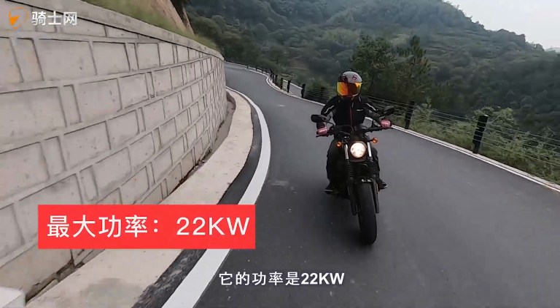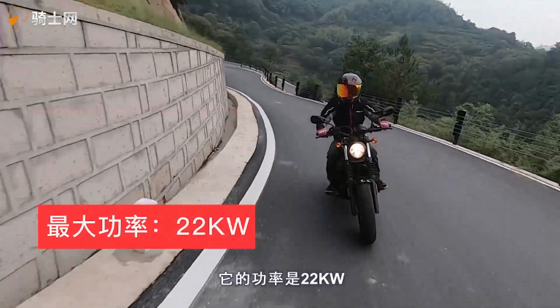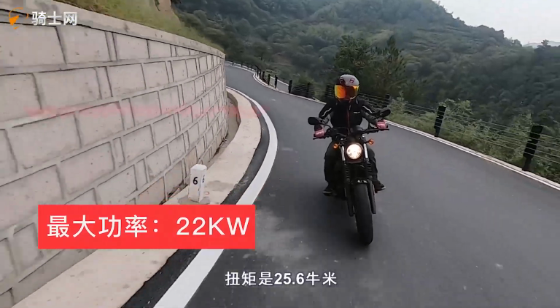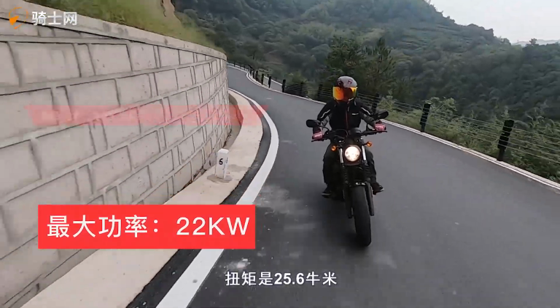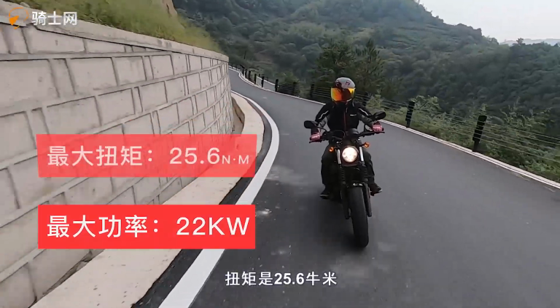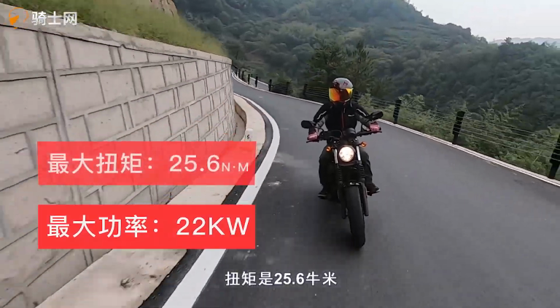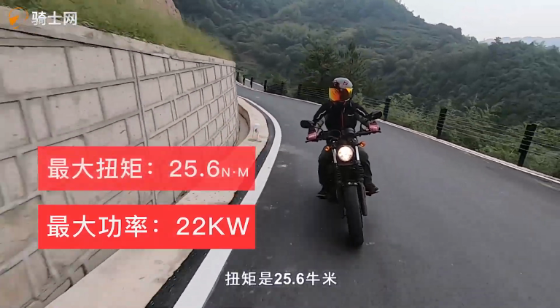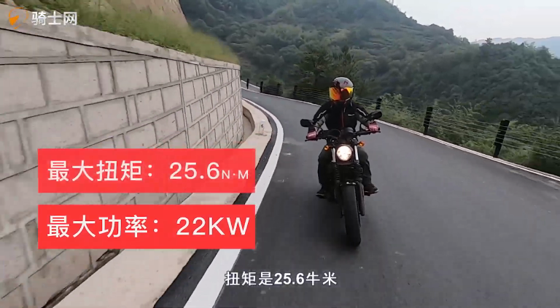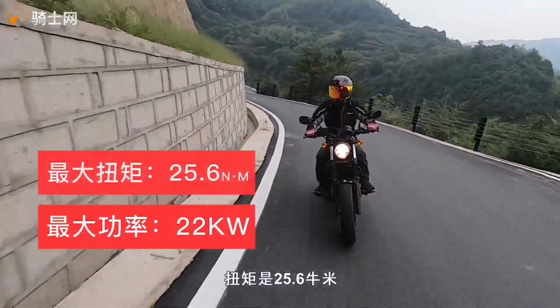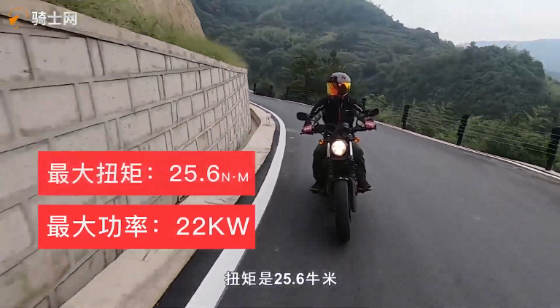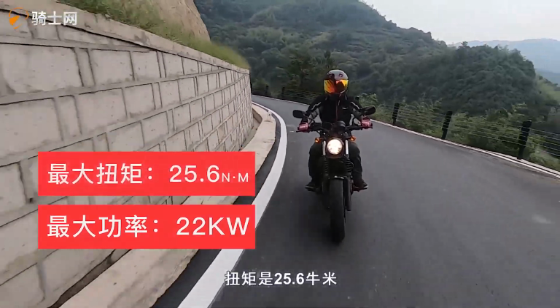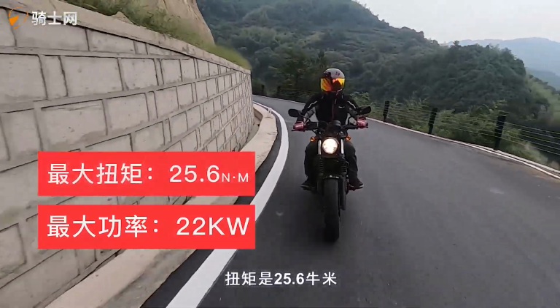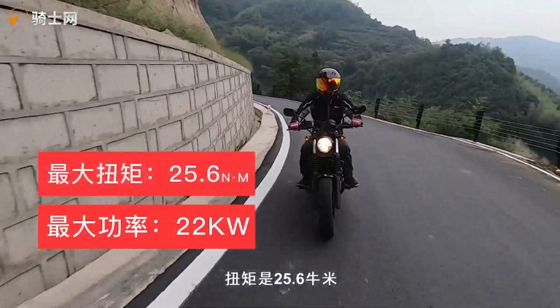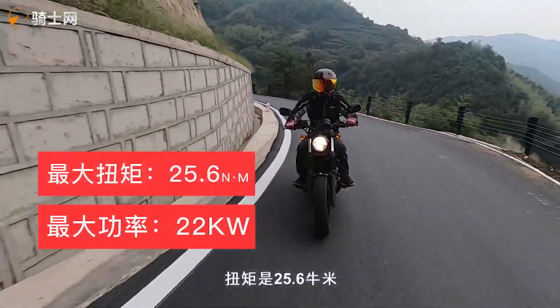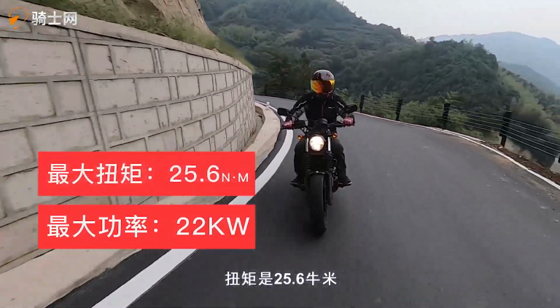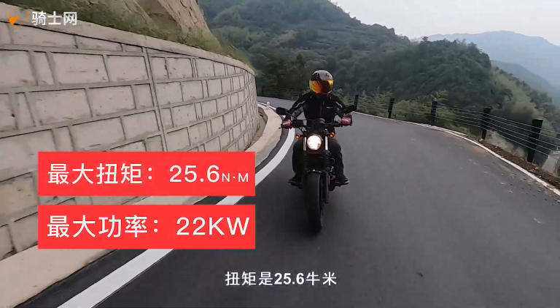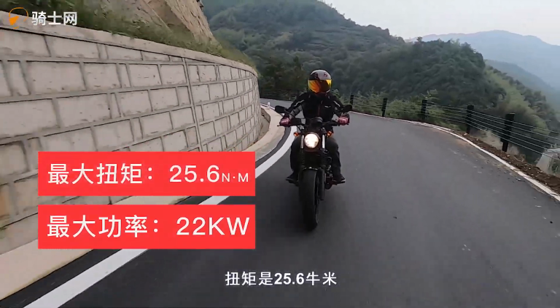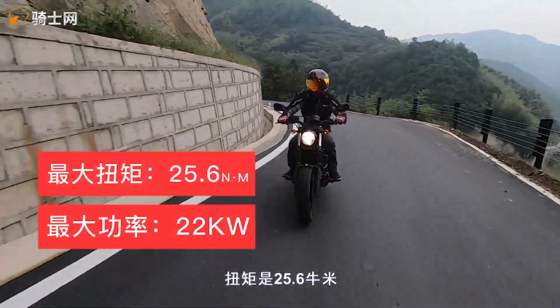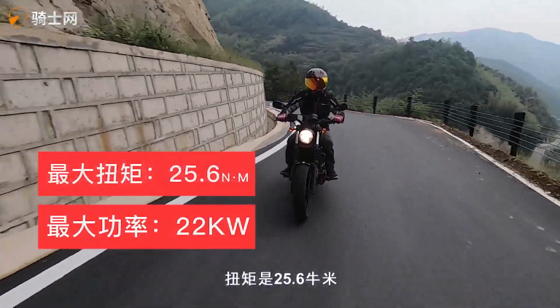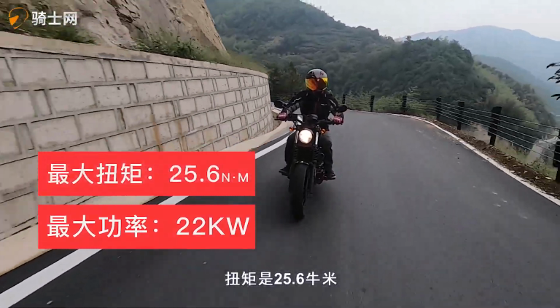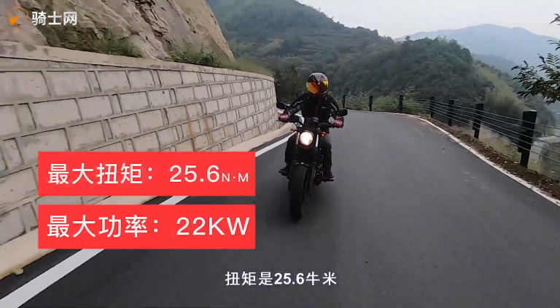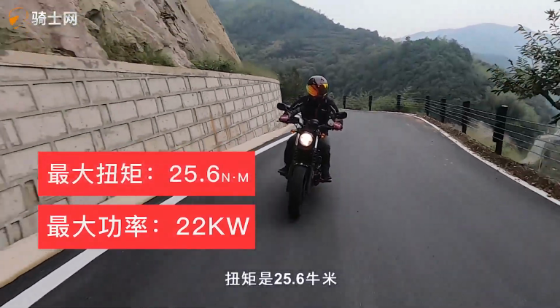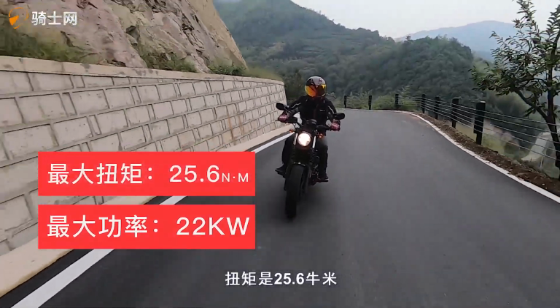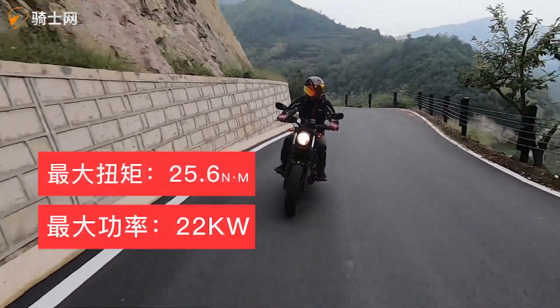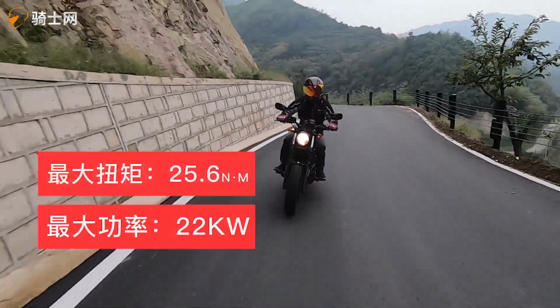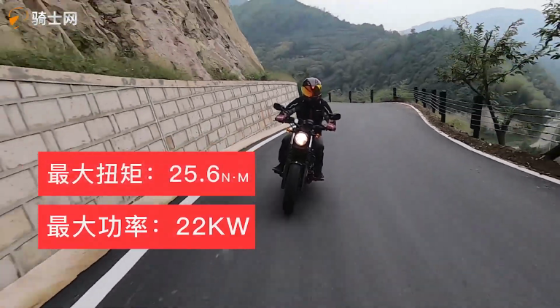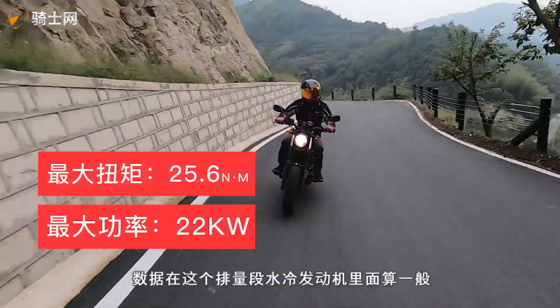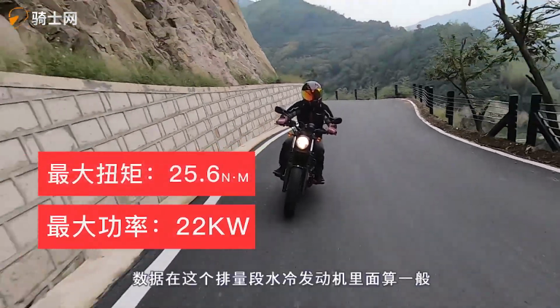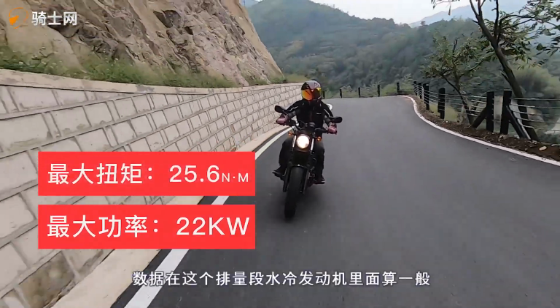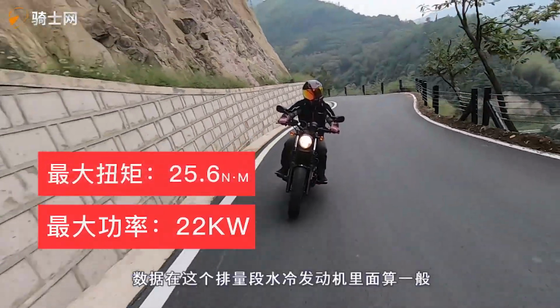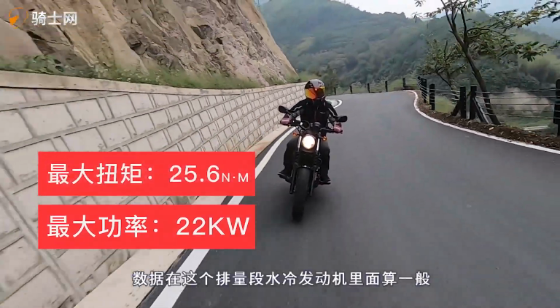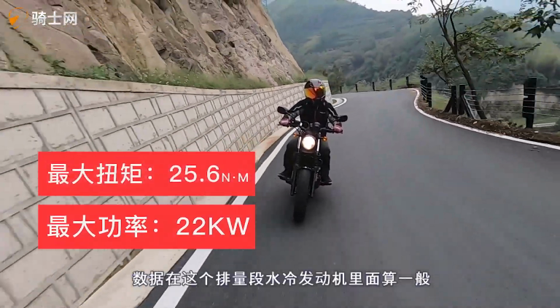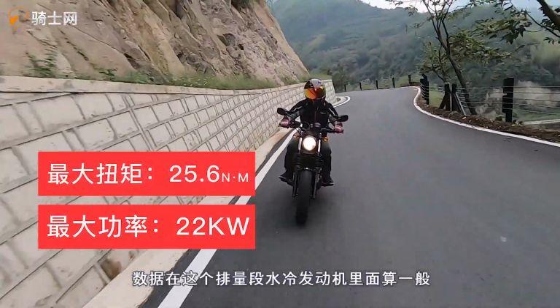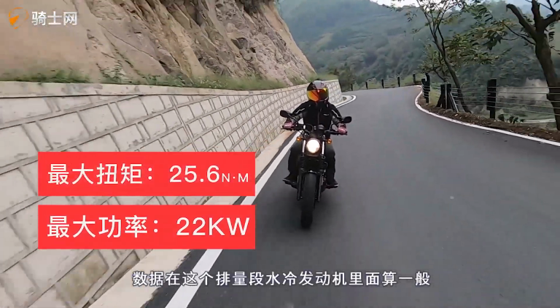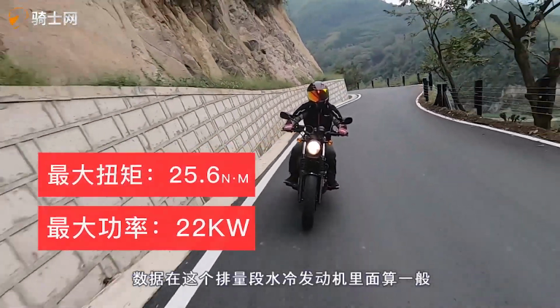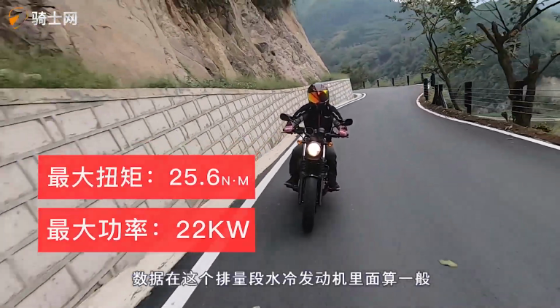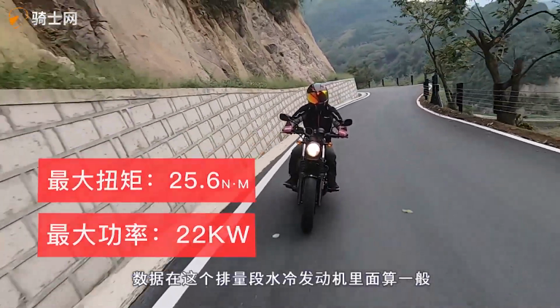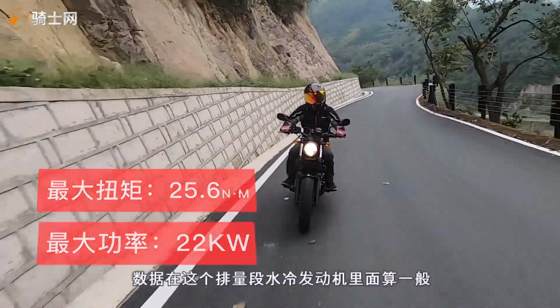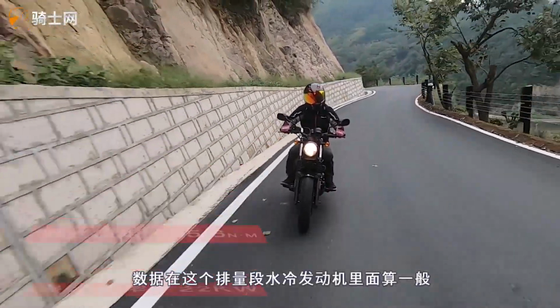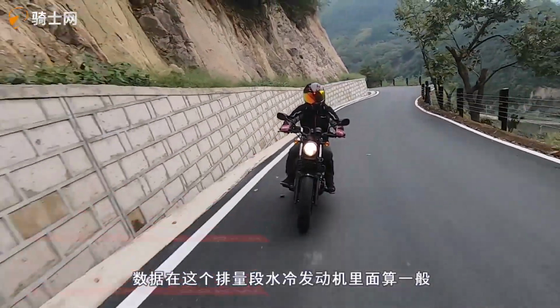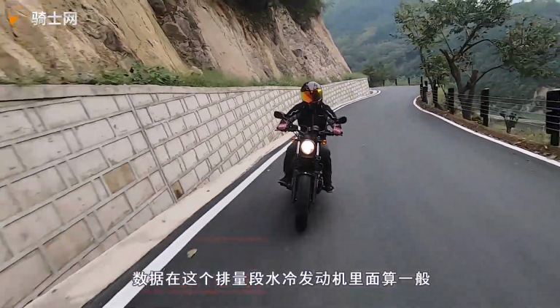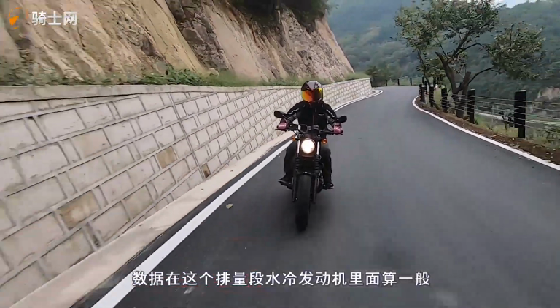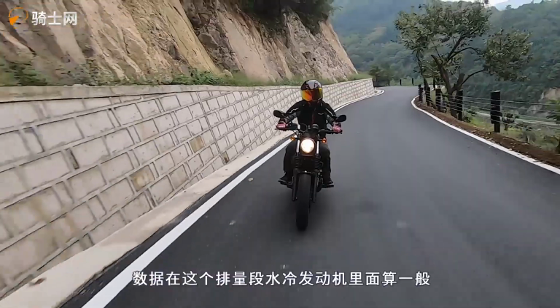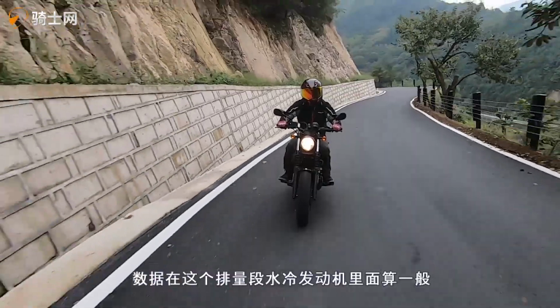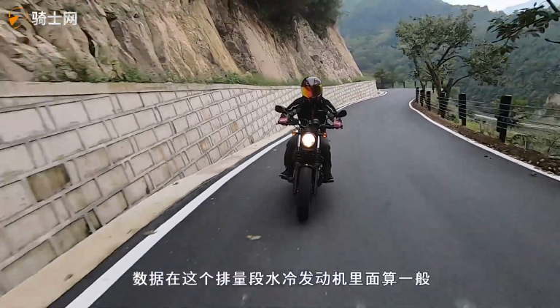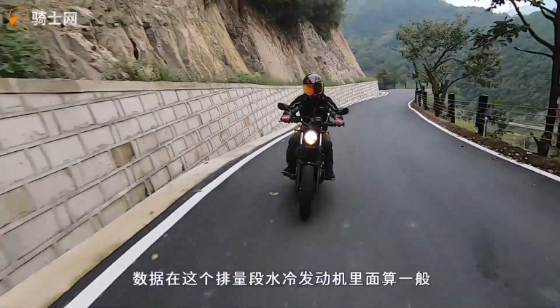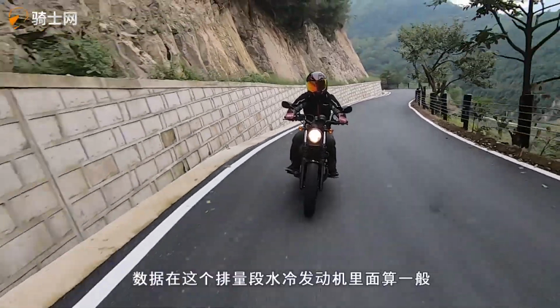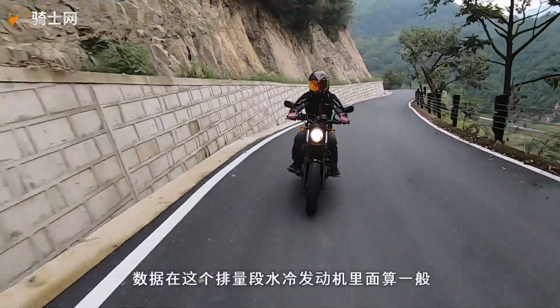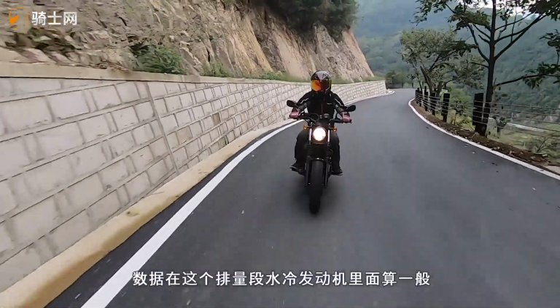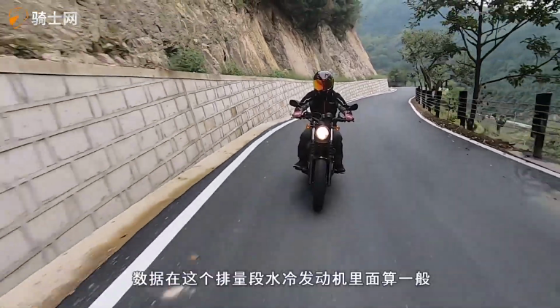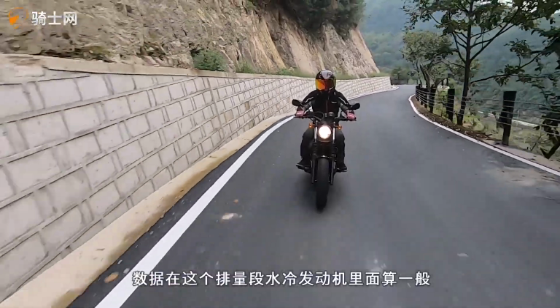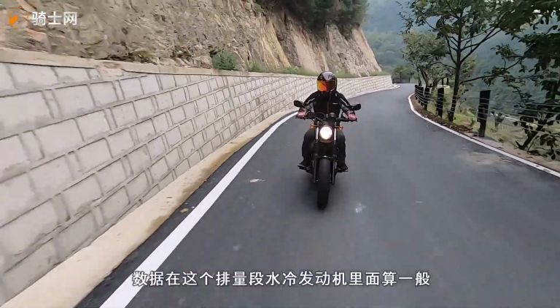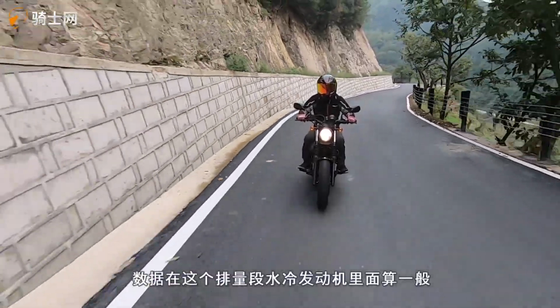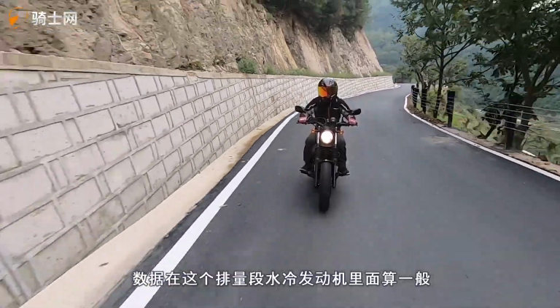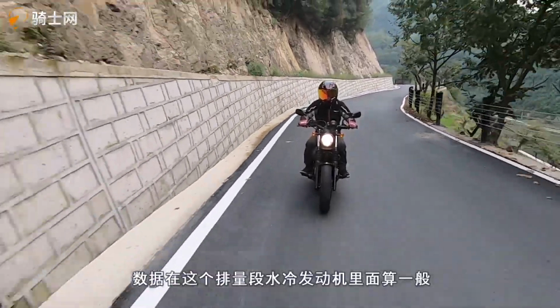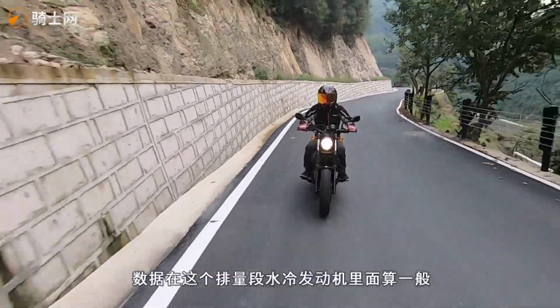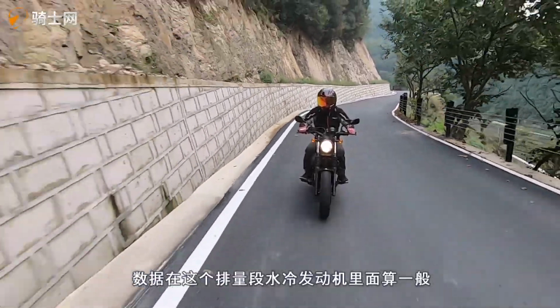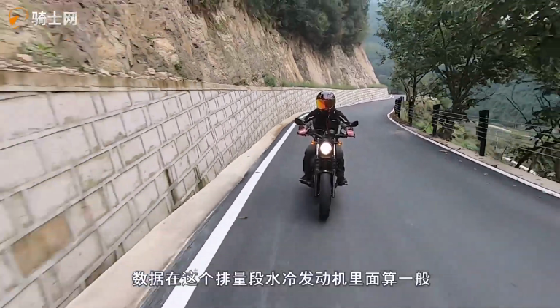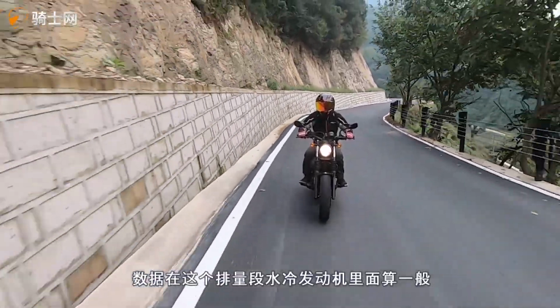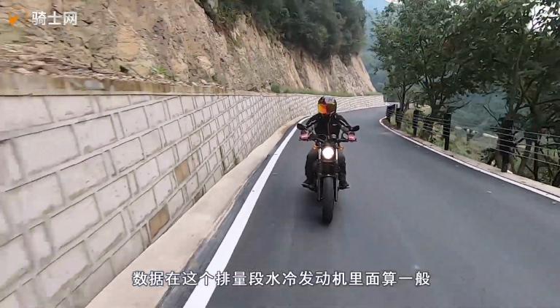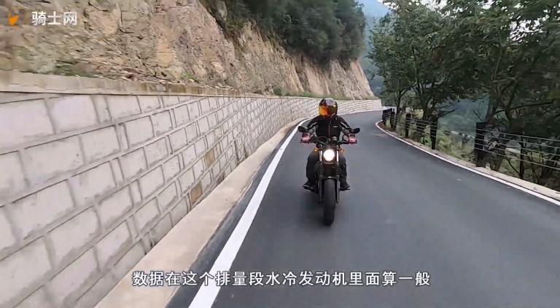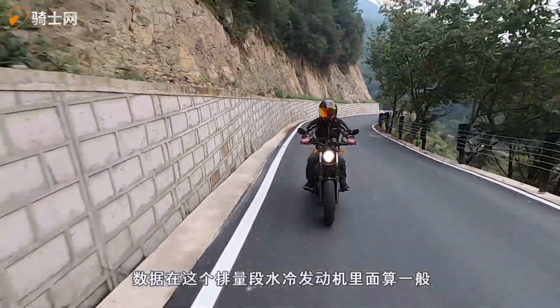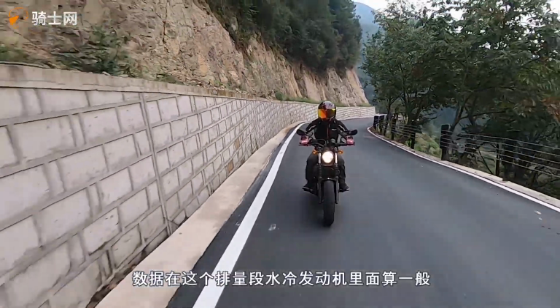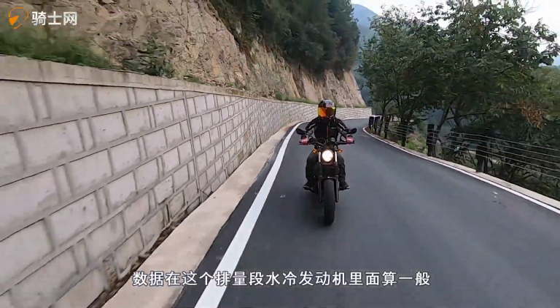下面重点说一下发动机，V缸发动机才是巡航车的灵魂。这台GV300的V2发动机排量是296cc，水冷8气门发动机。8气门意味着高转和低转的表现有一定区别。功率是22千瓦，扭矩是25.6牛米，在这个排量段里面水冷发动机里算一般水平。